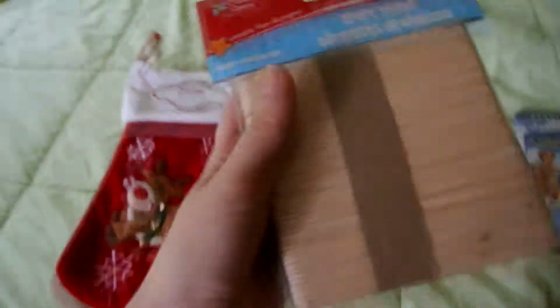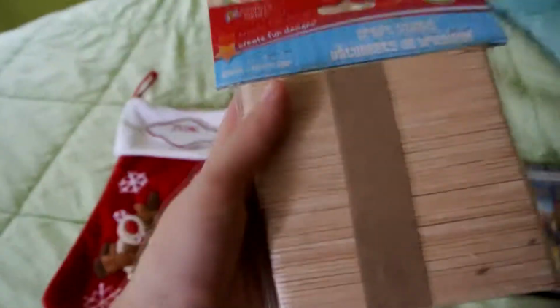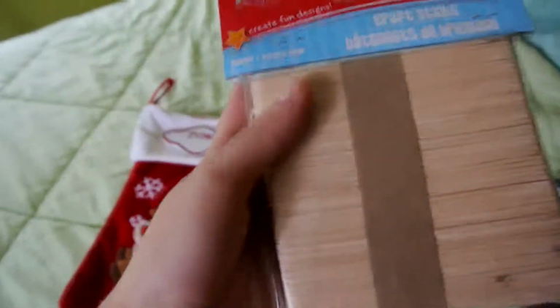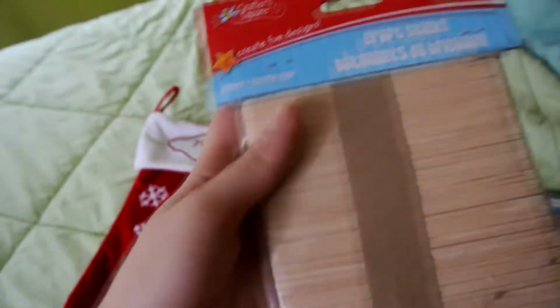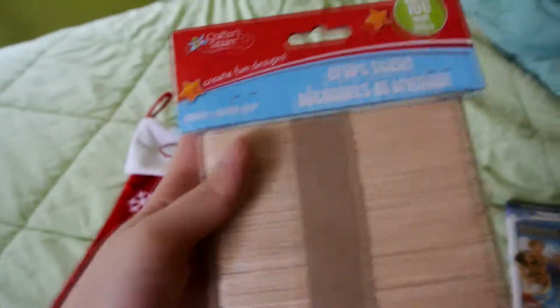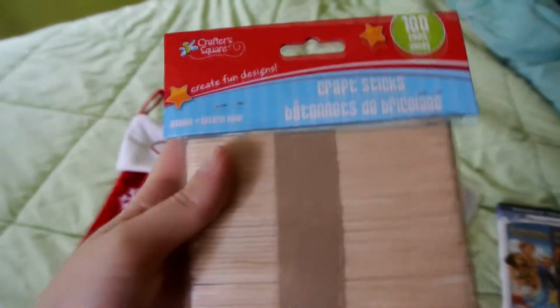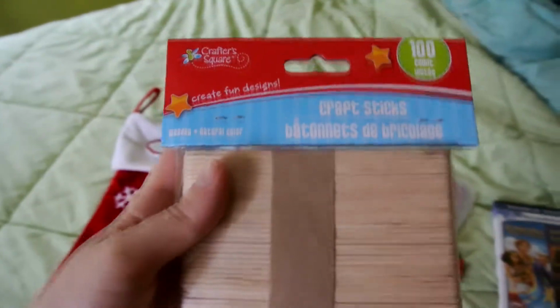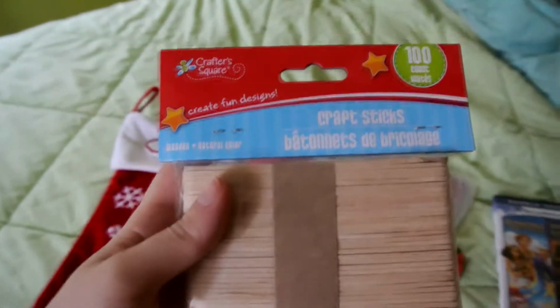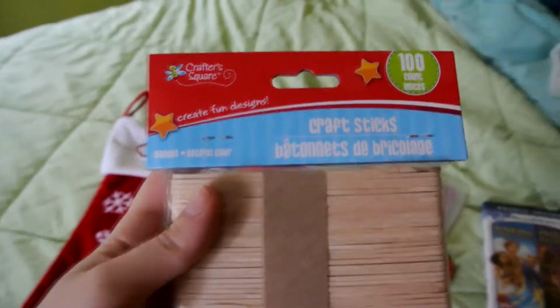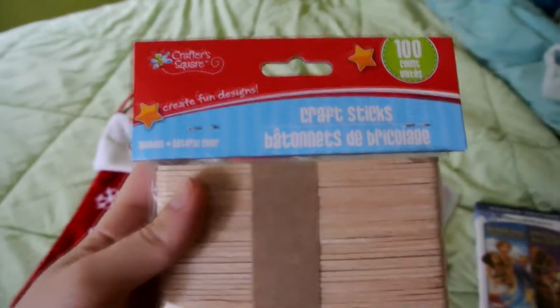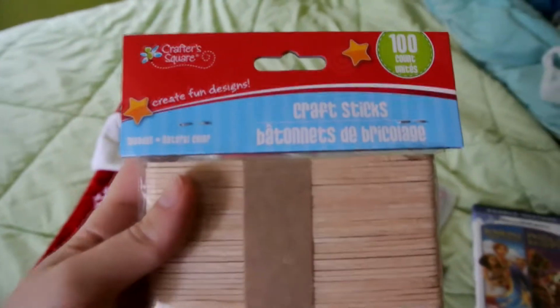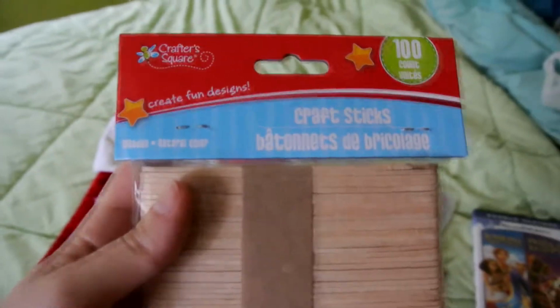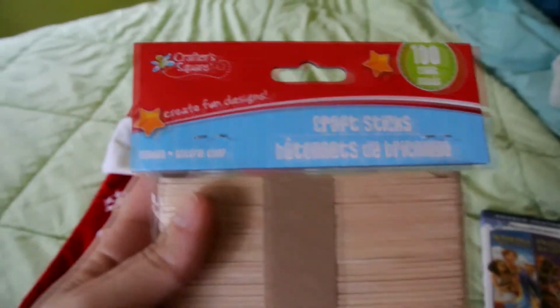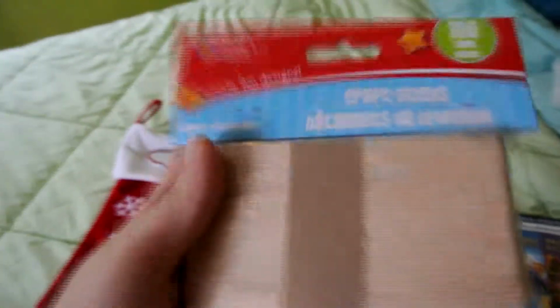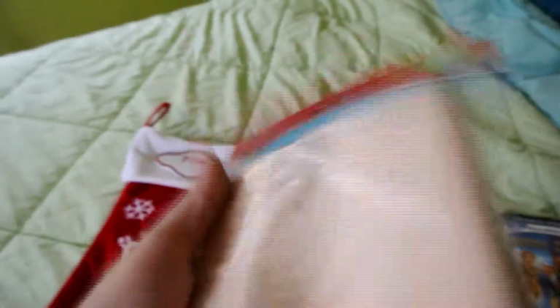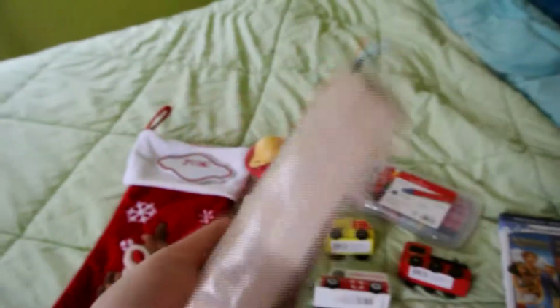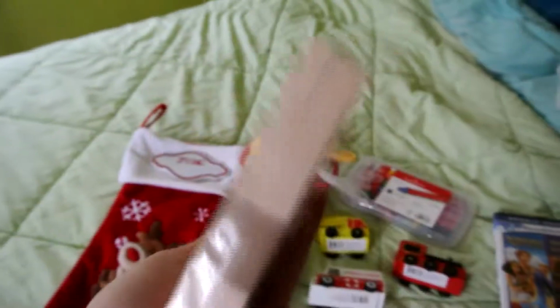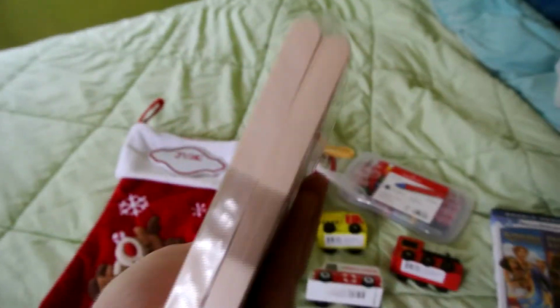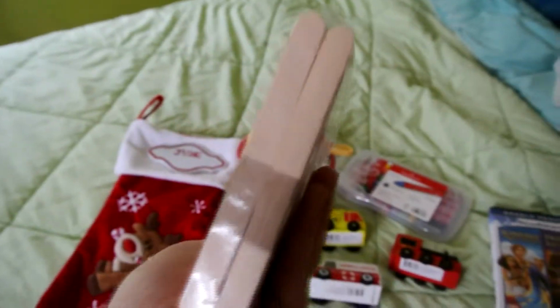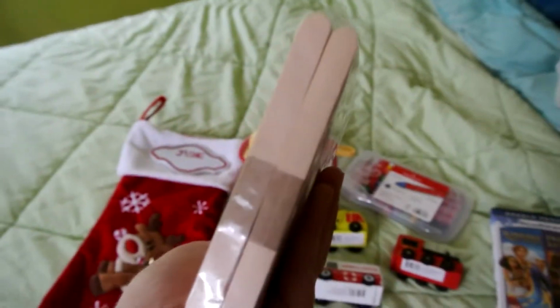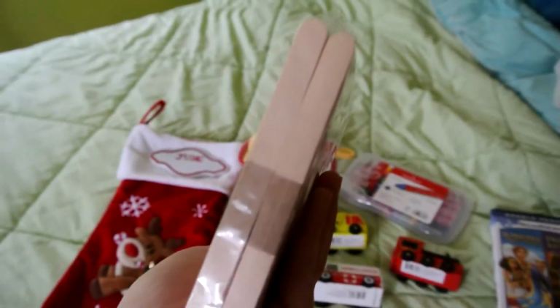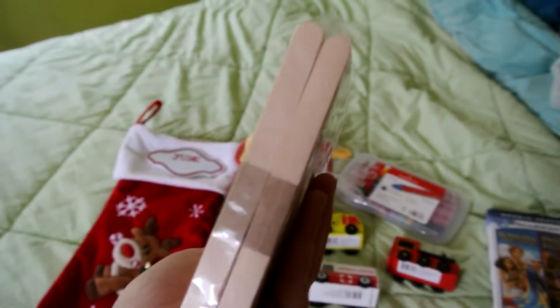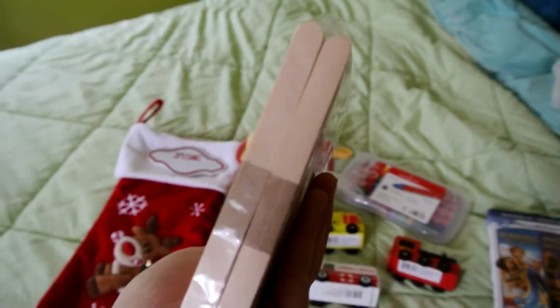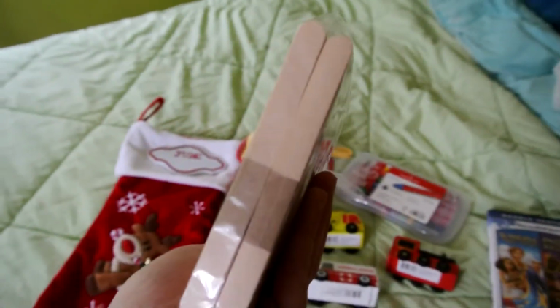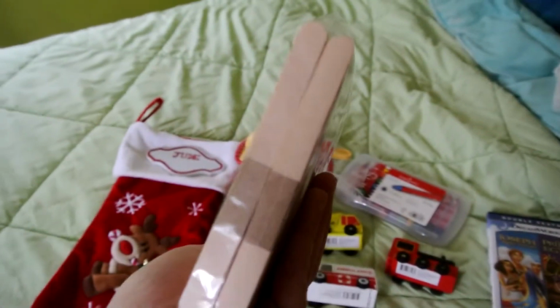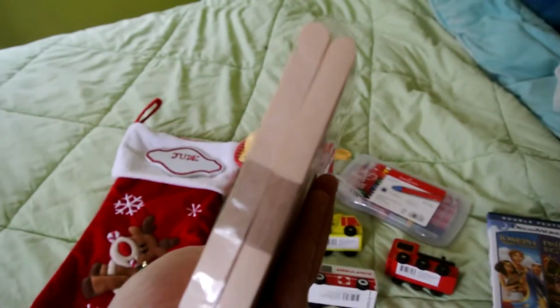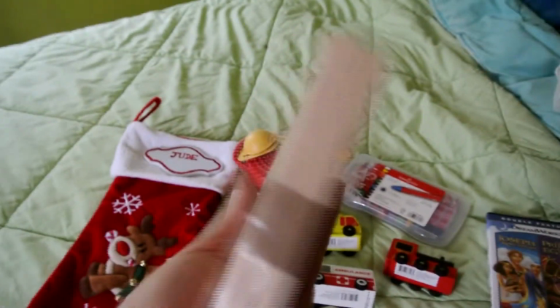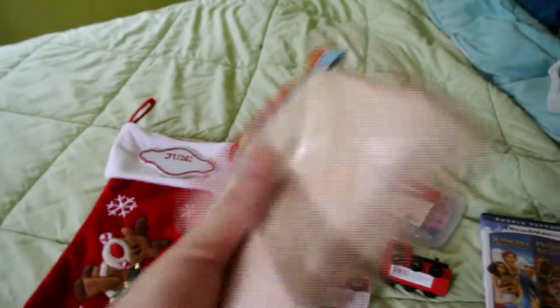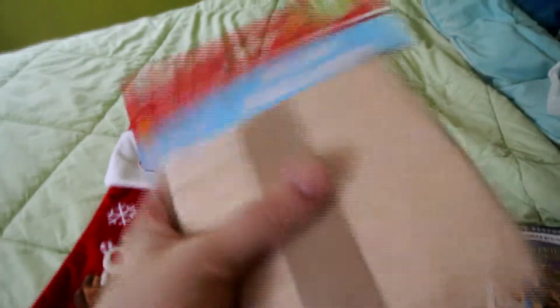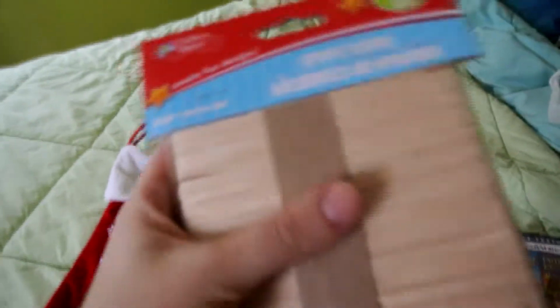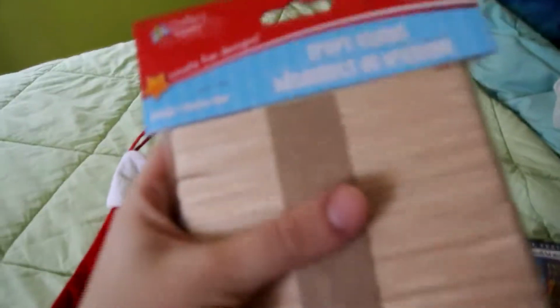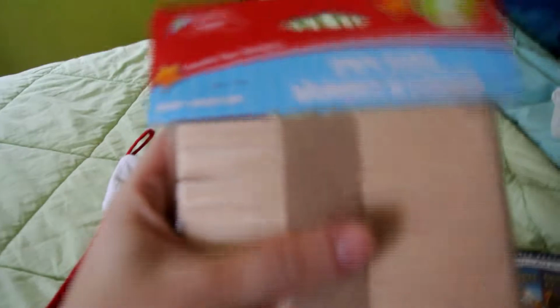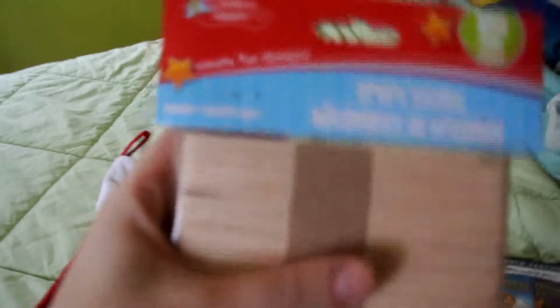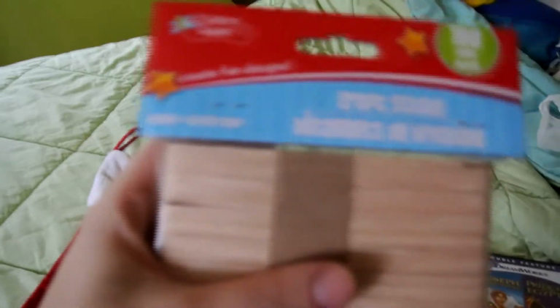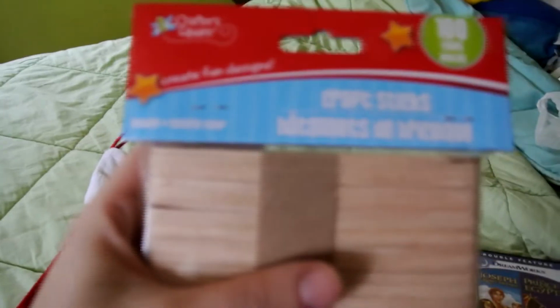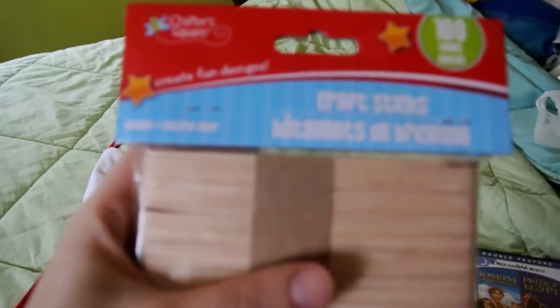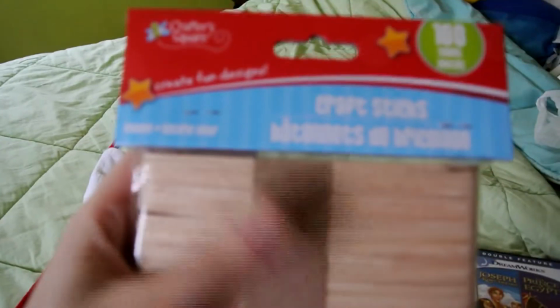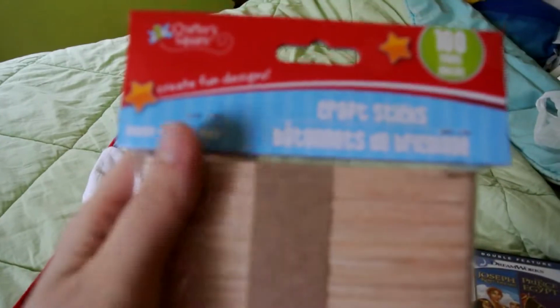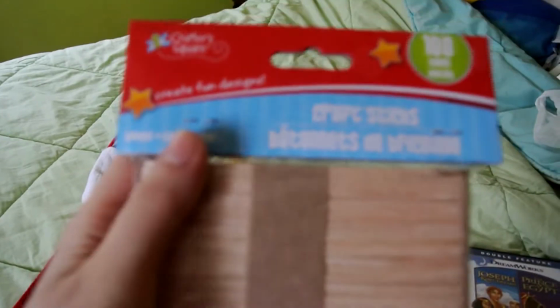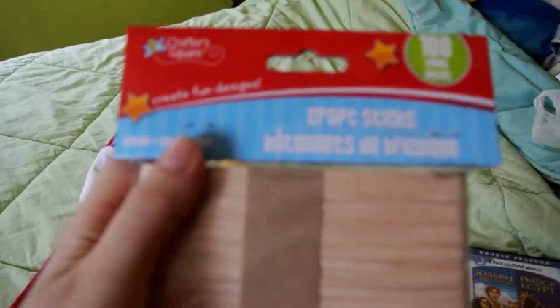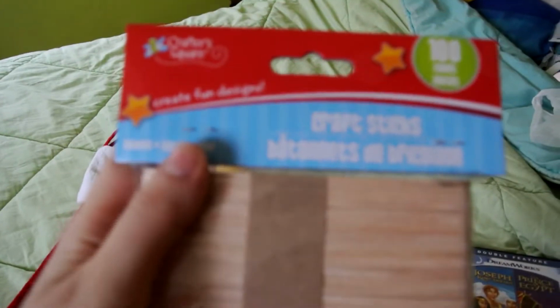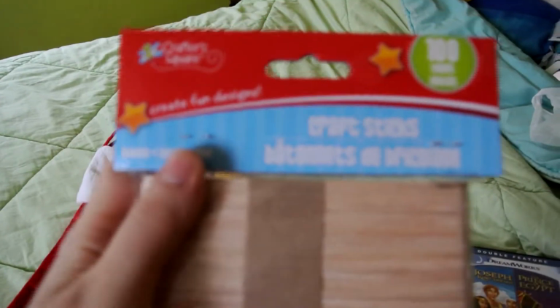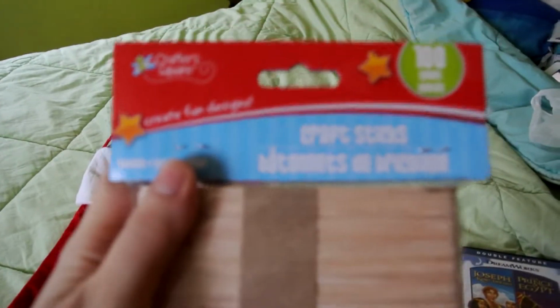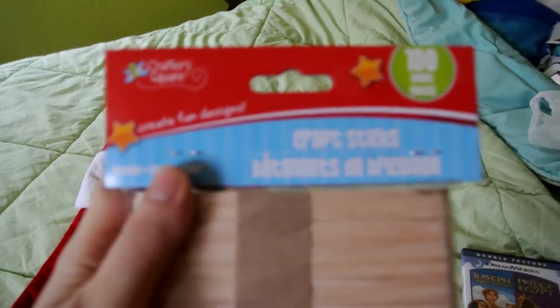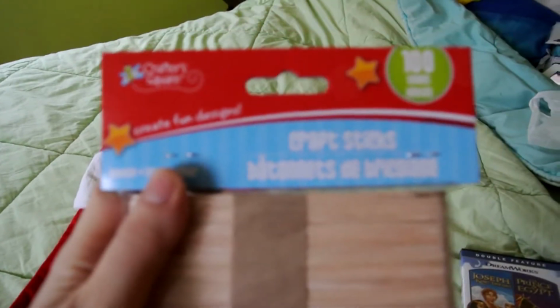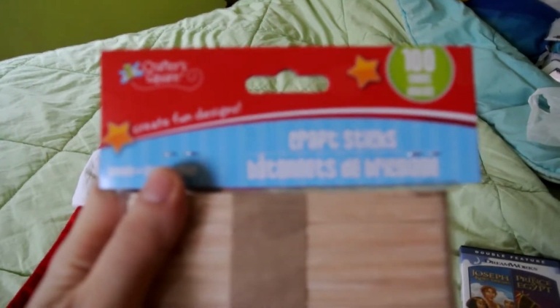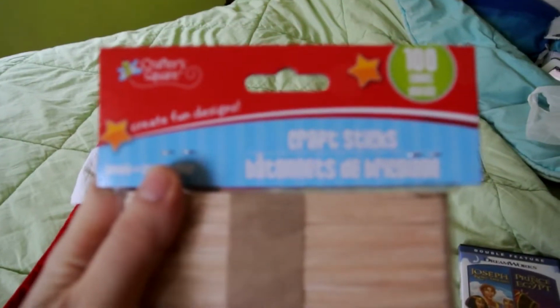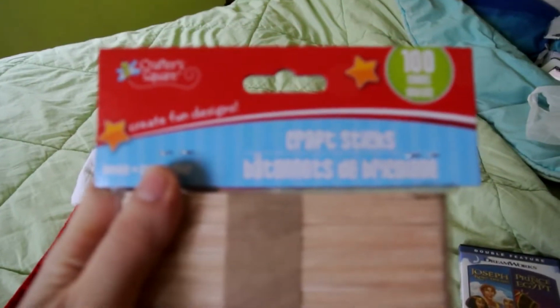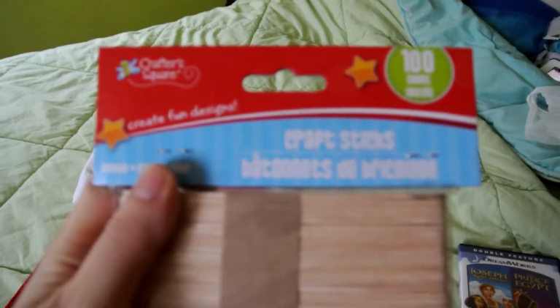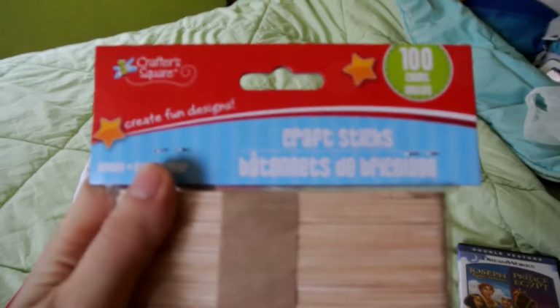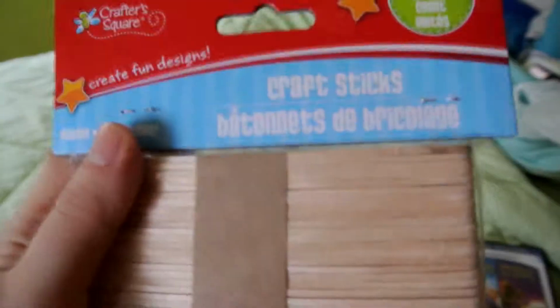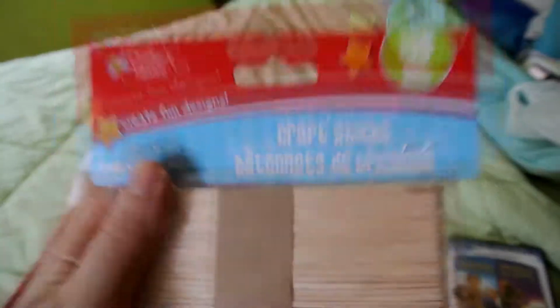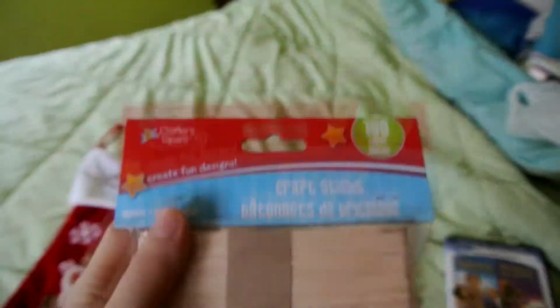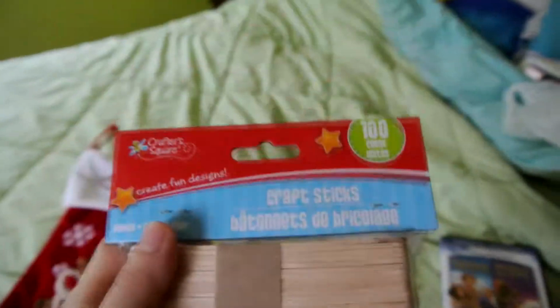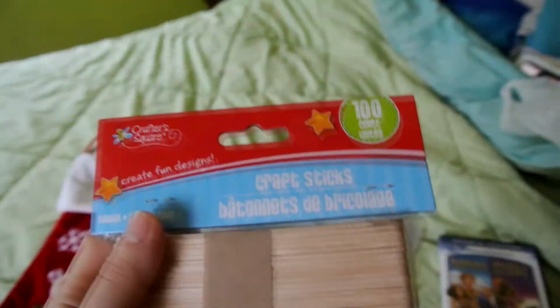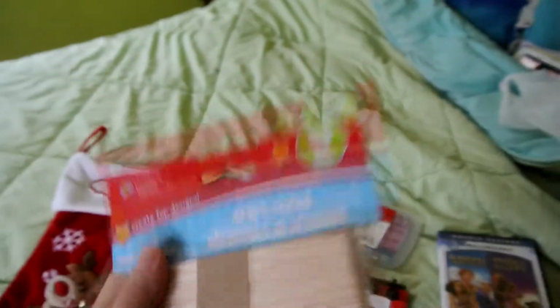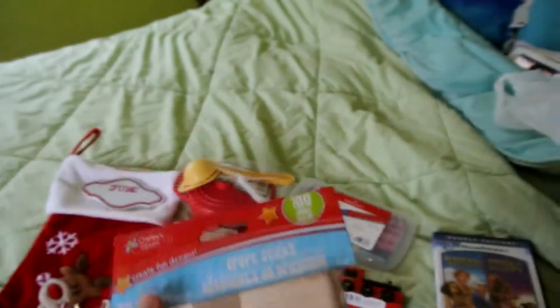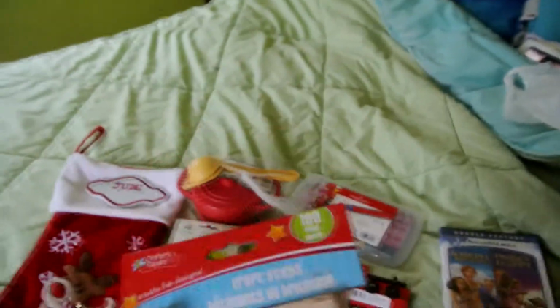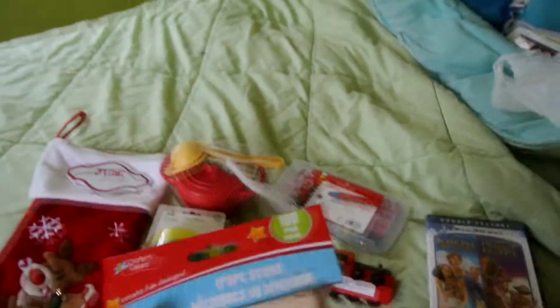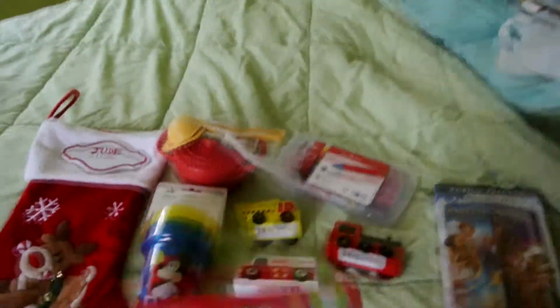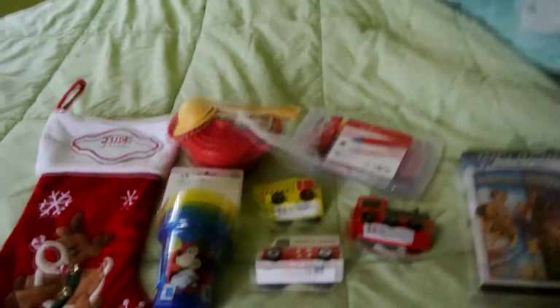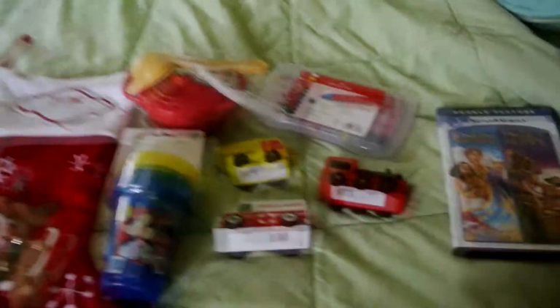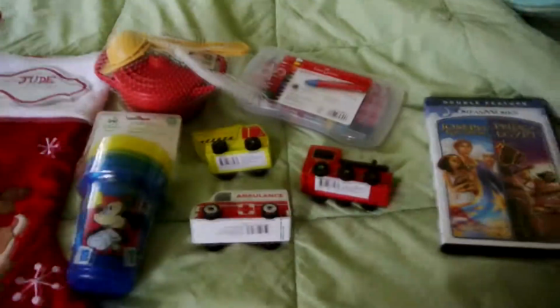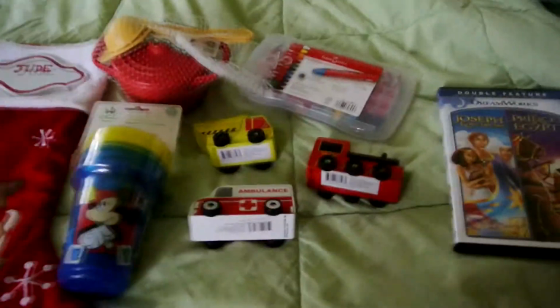This might seem really weird, but popsicle sticks. He really likes to do crafts with popsicle sticks, so that's what we got him.